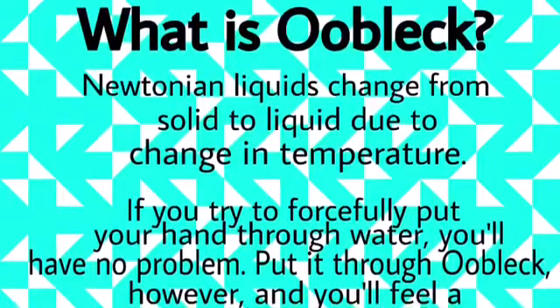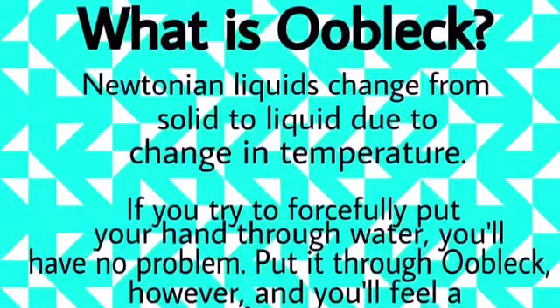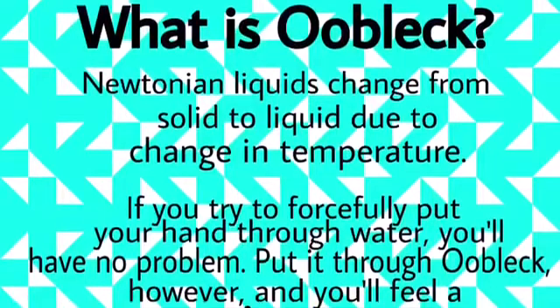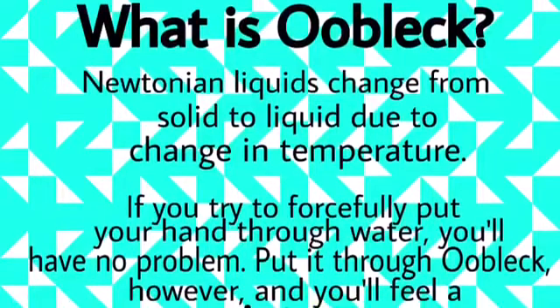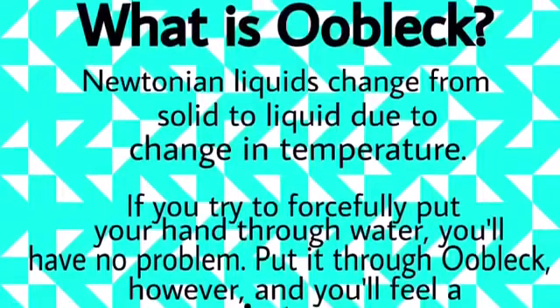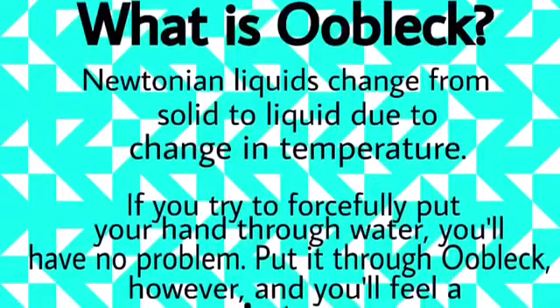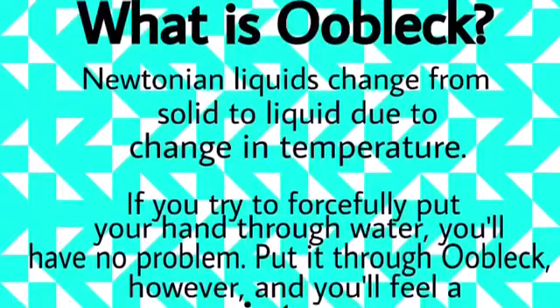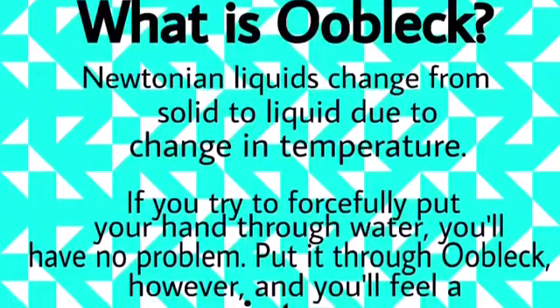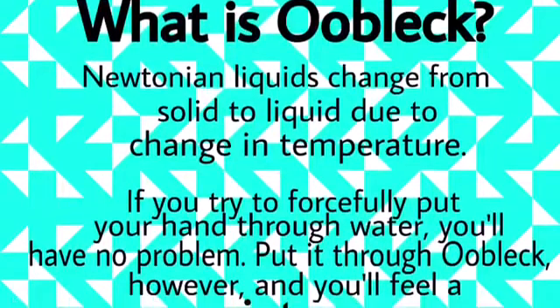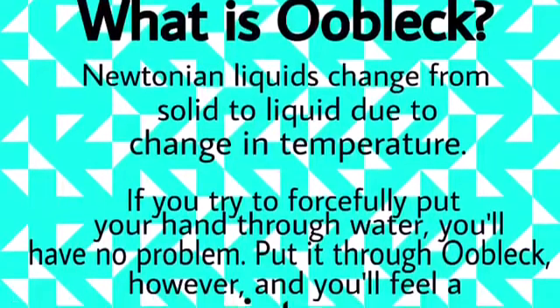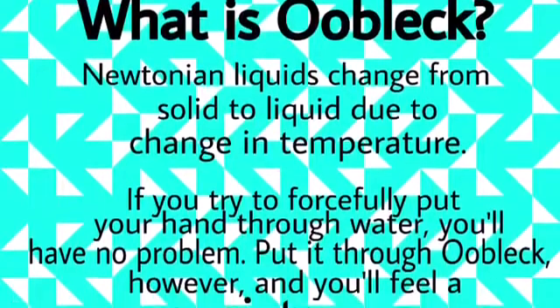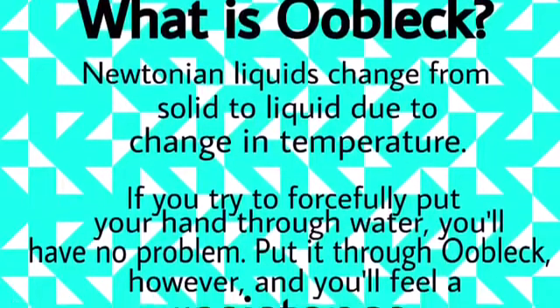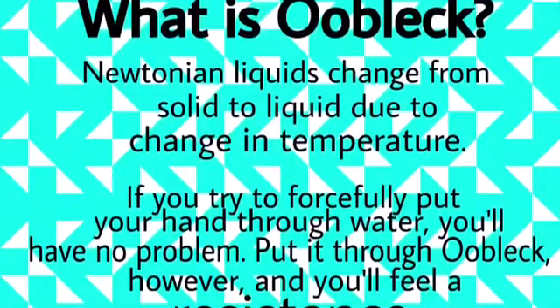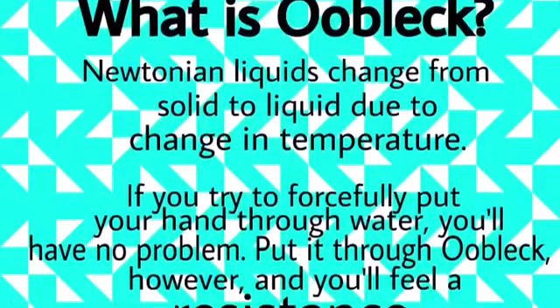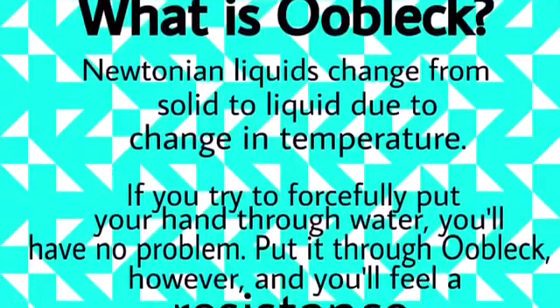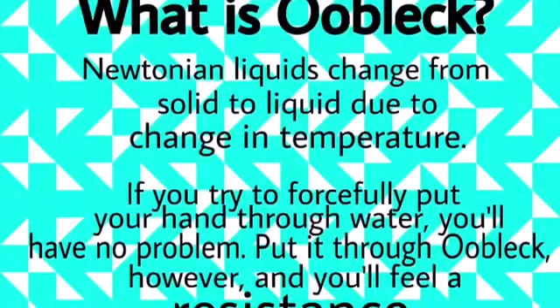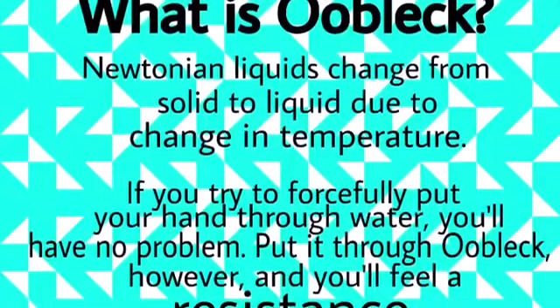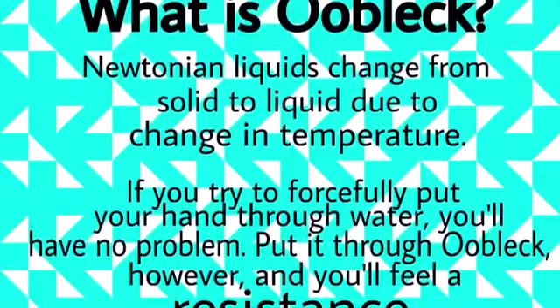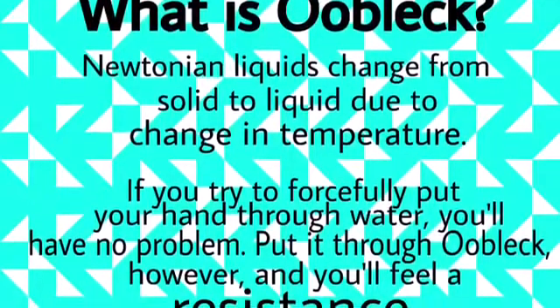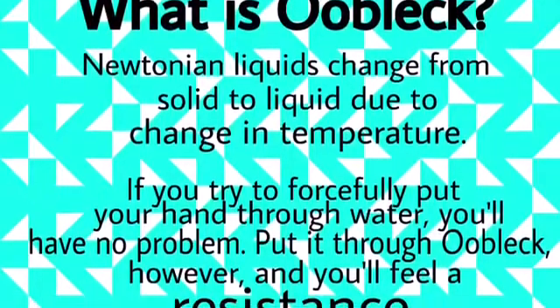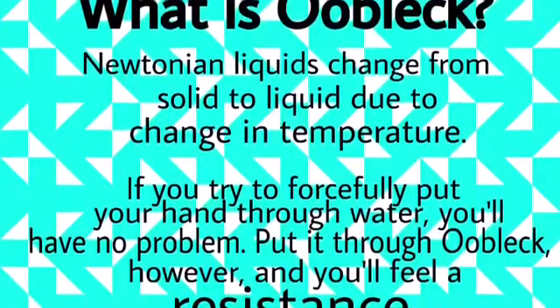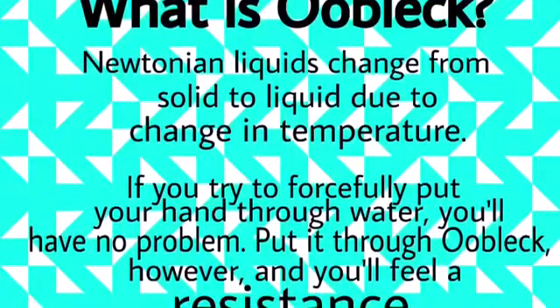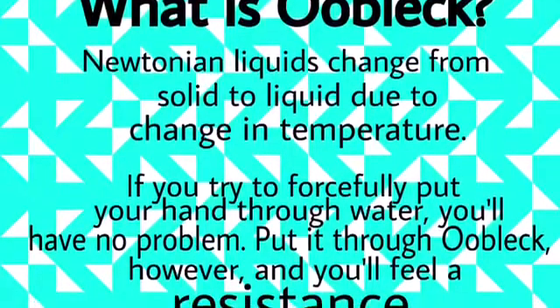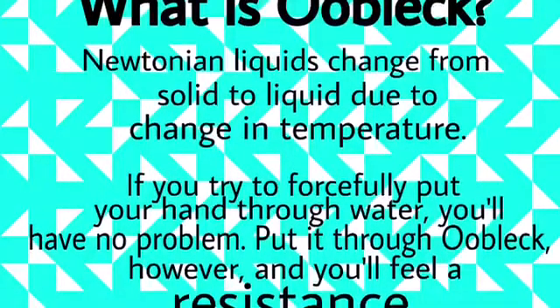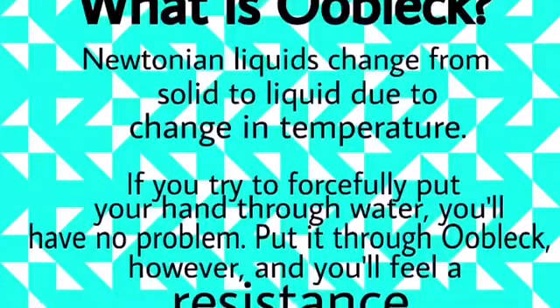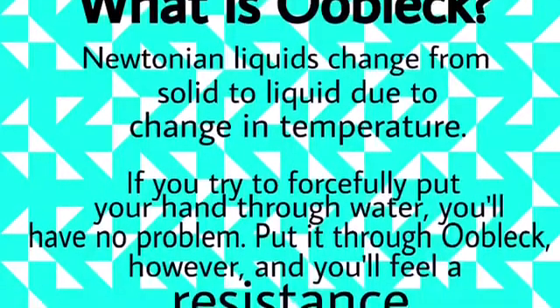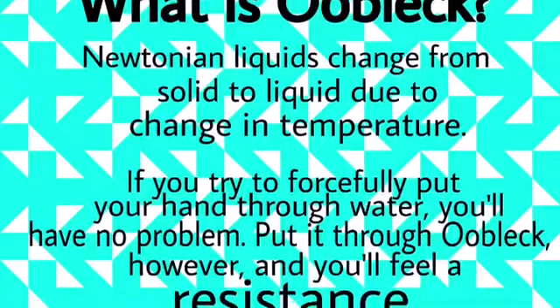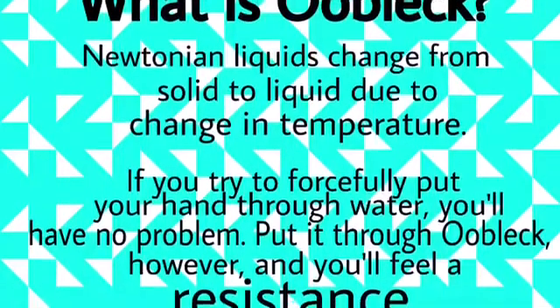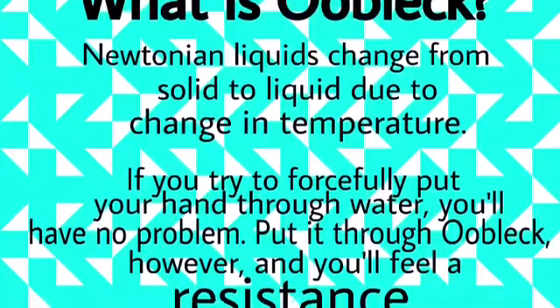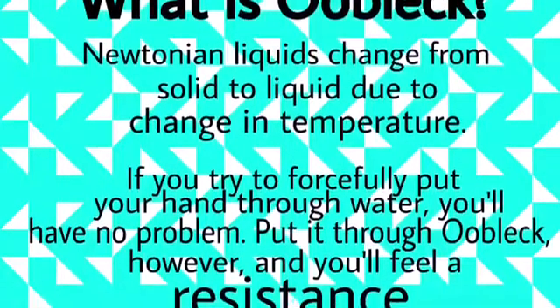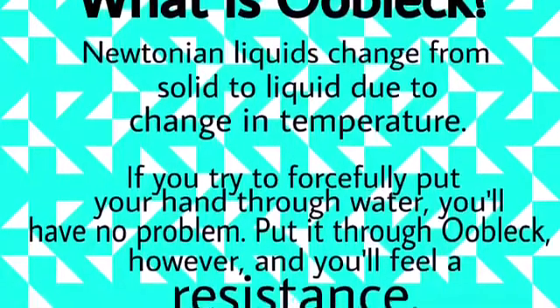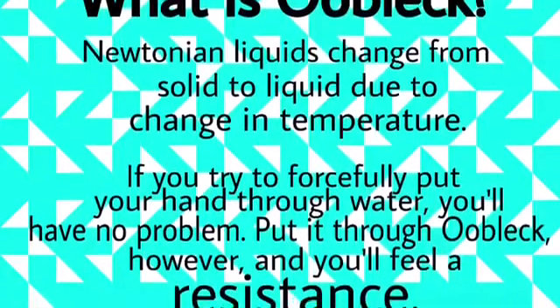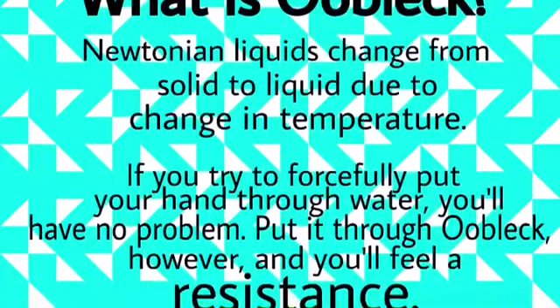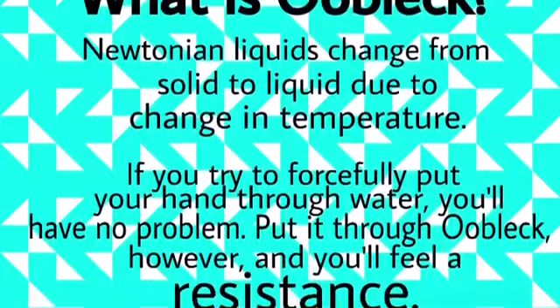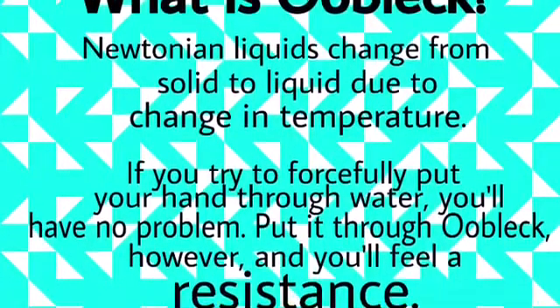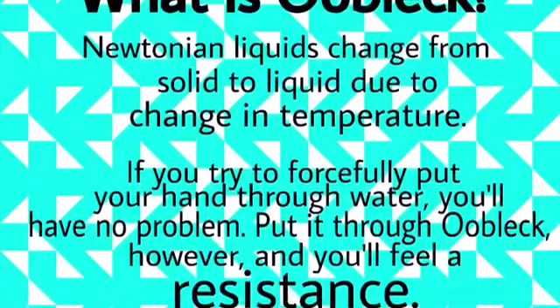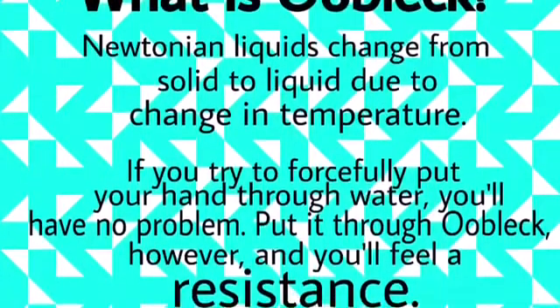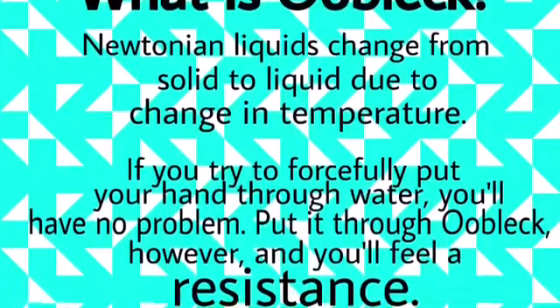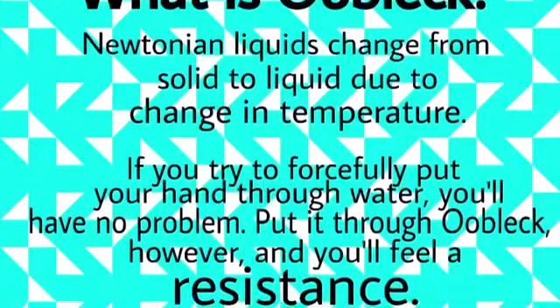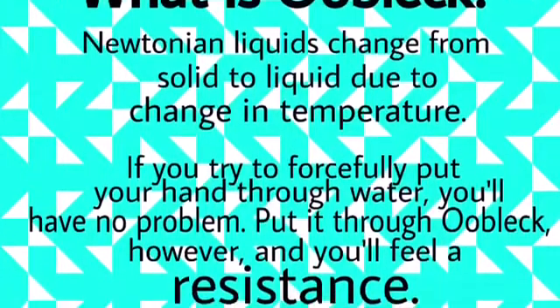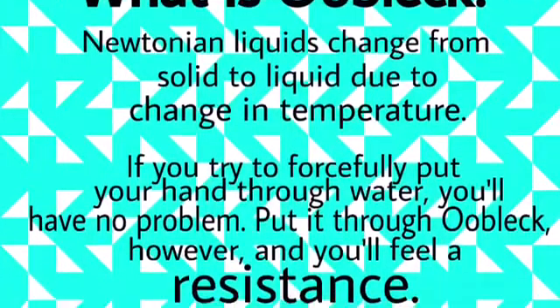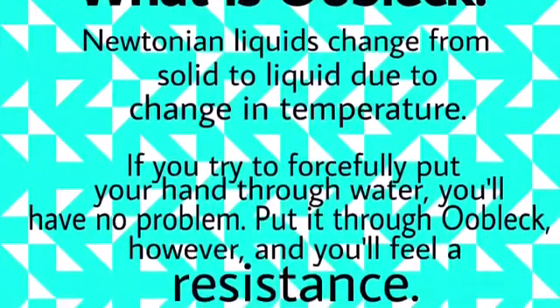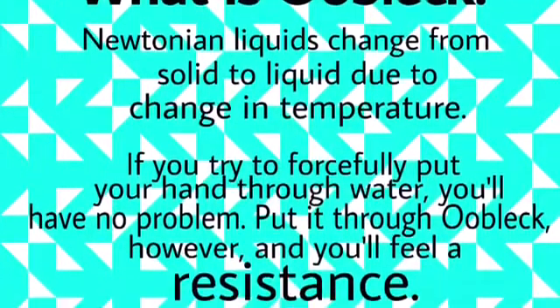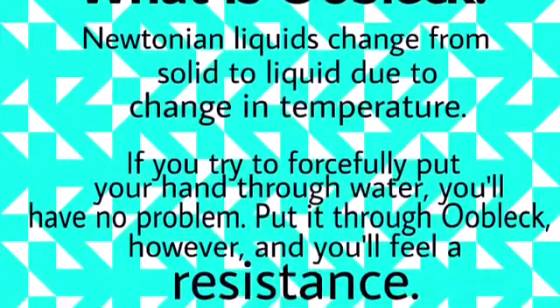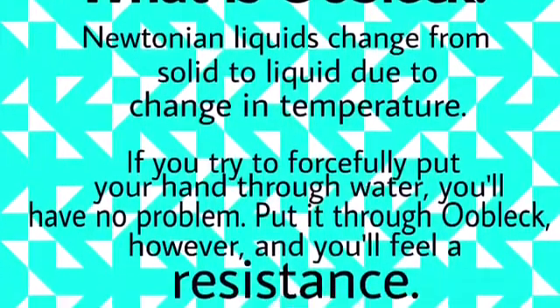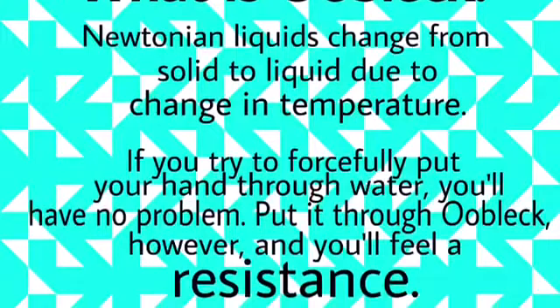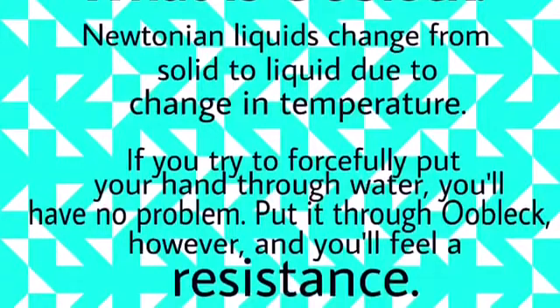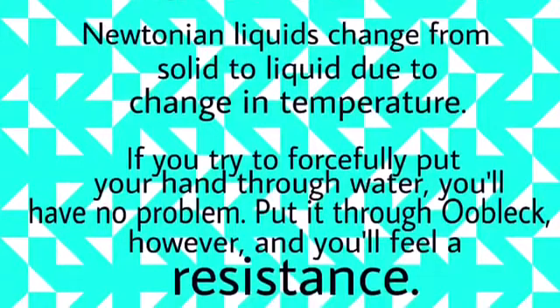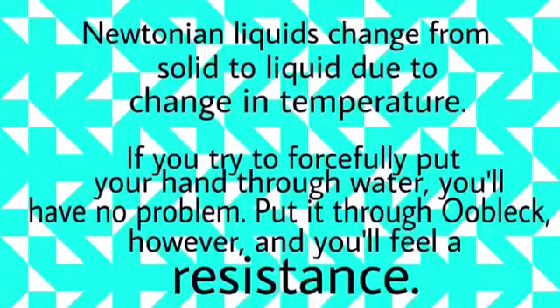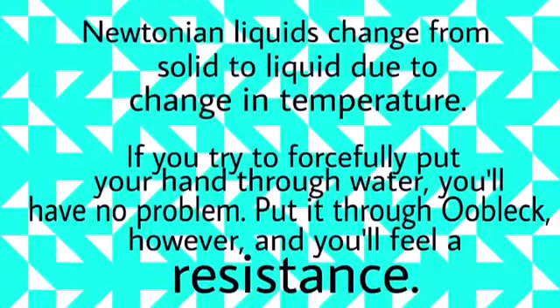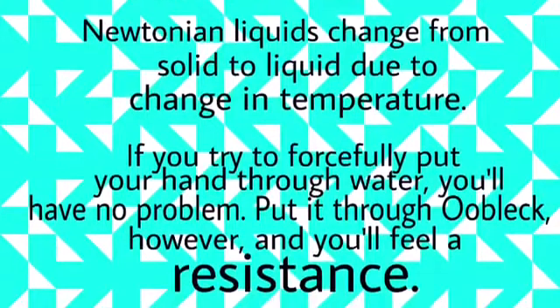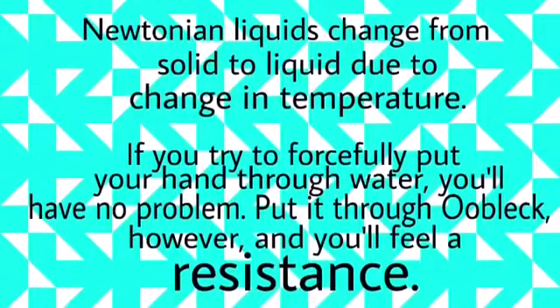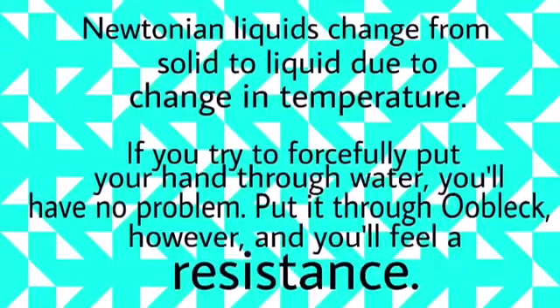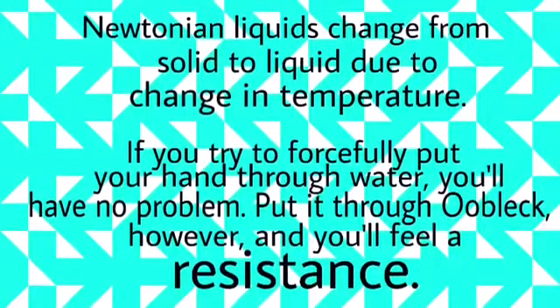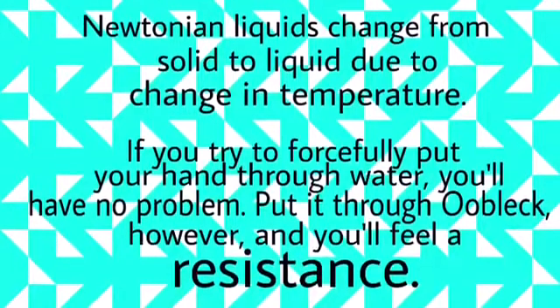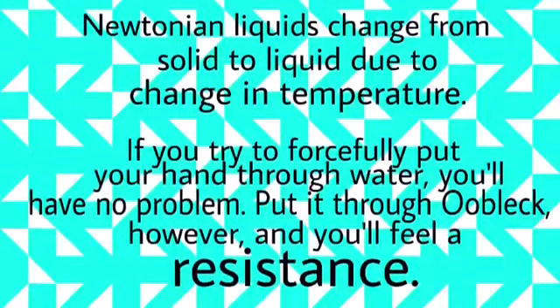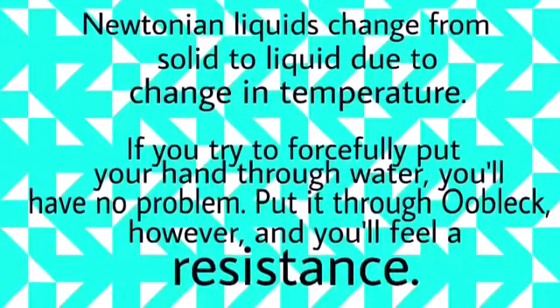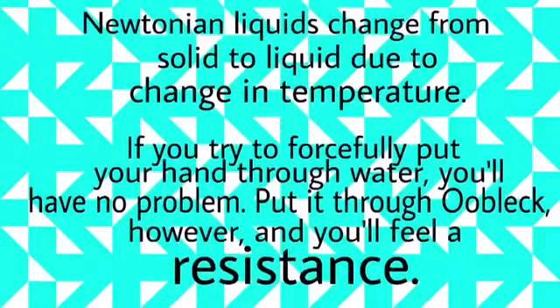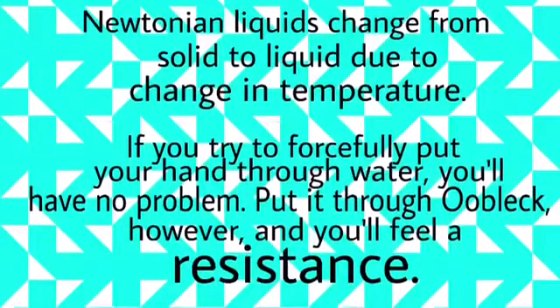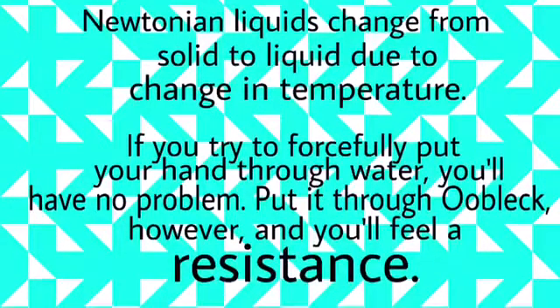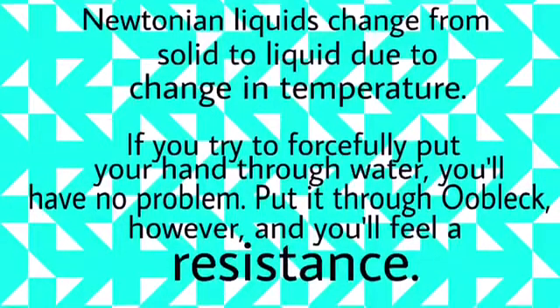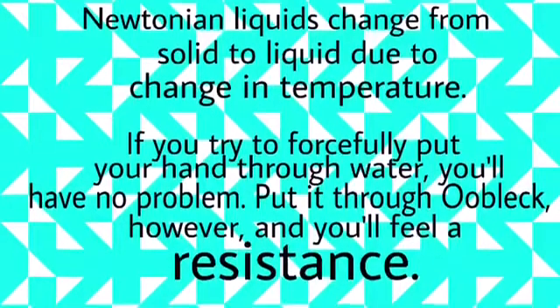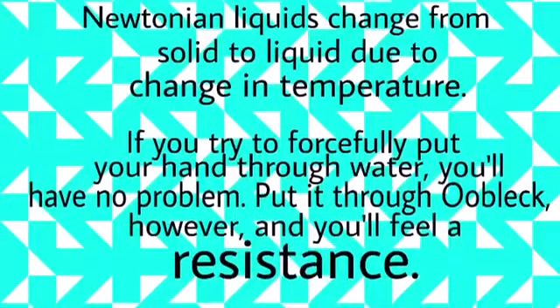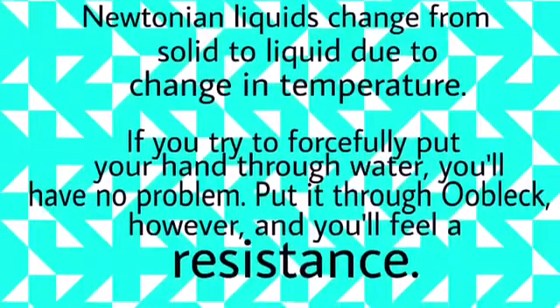If you try to forcefully put your hand through water, you'll have no problem. Put it forcefully through Oobleck, however, and you'll feel a resistance.